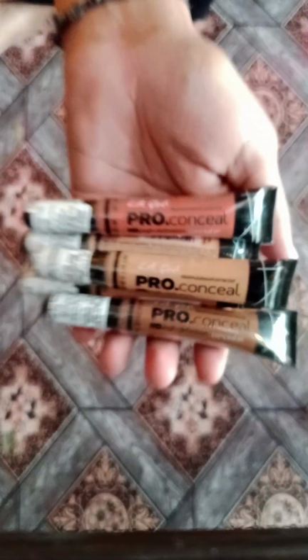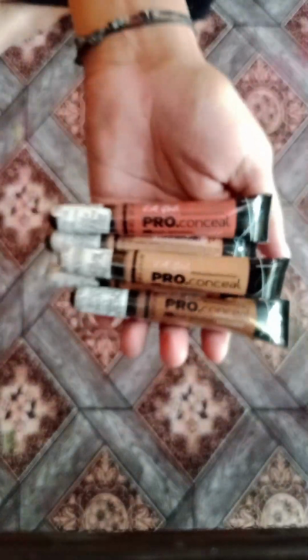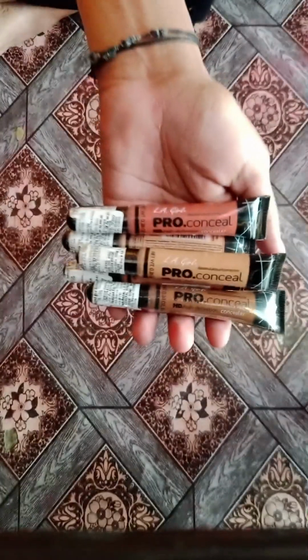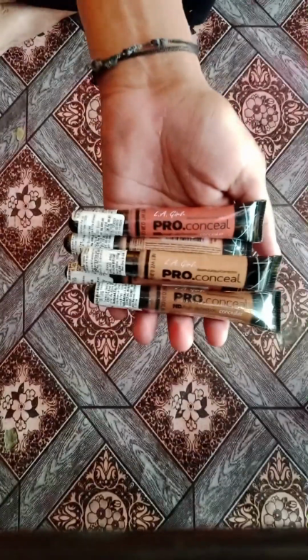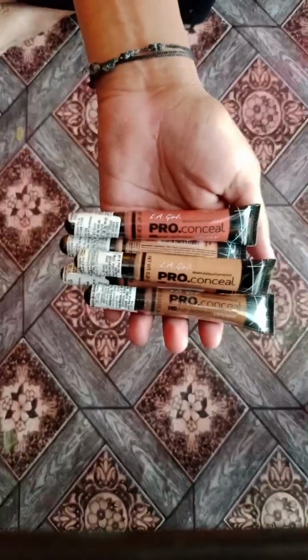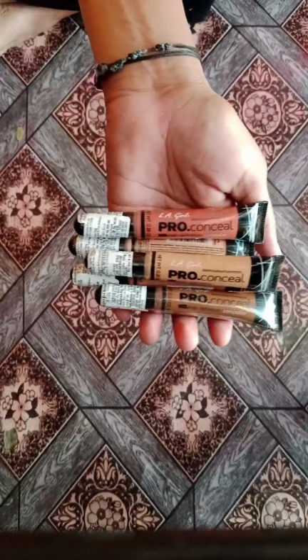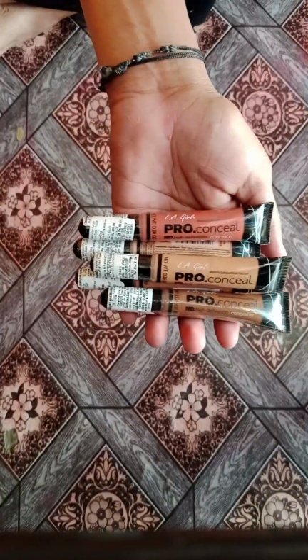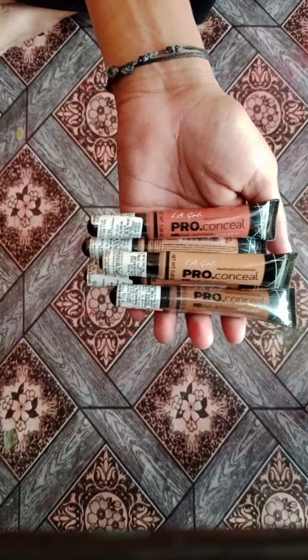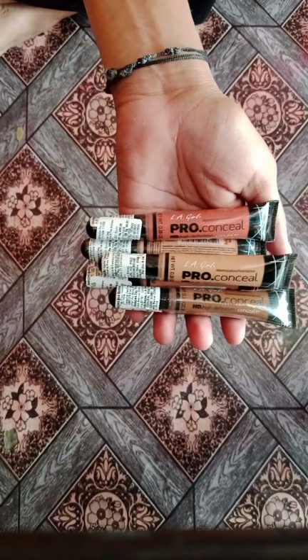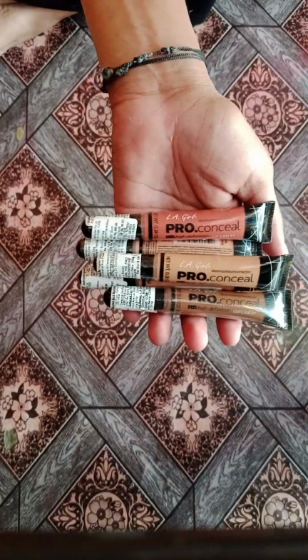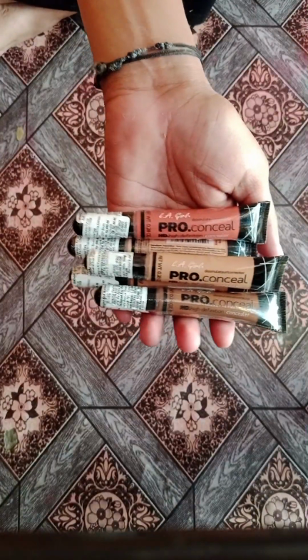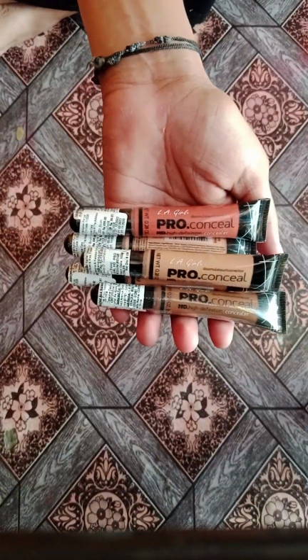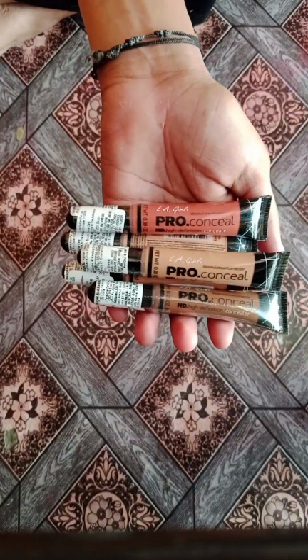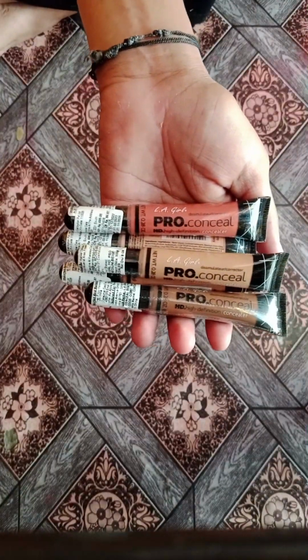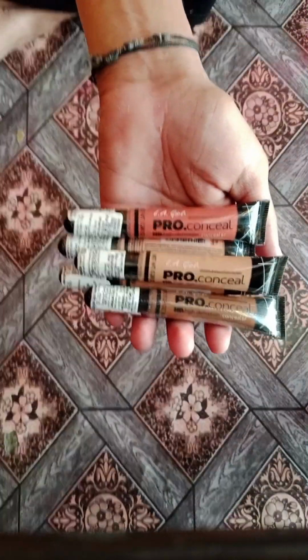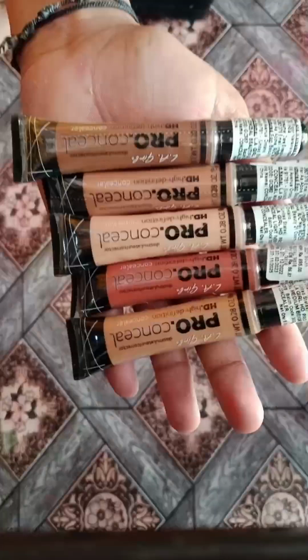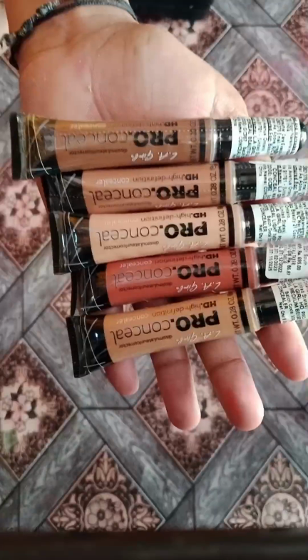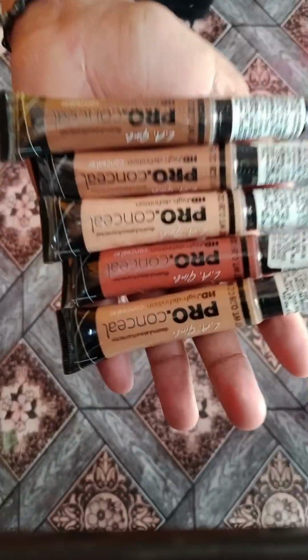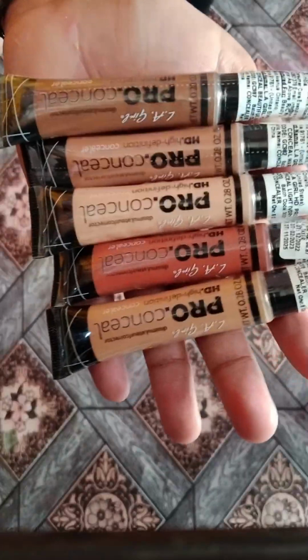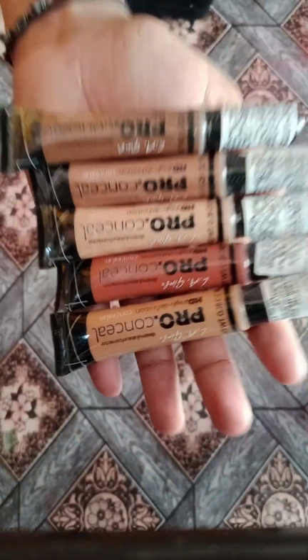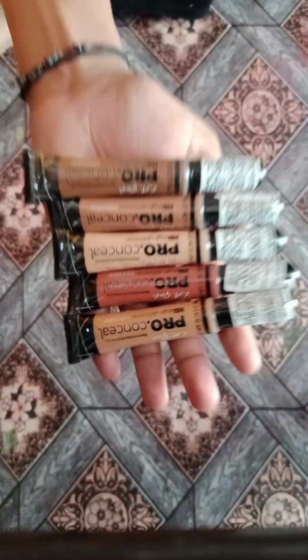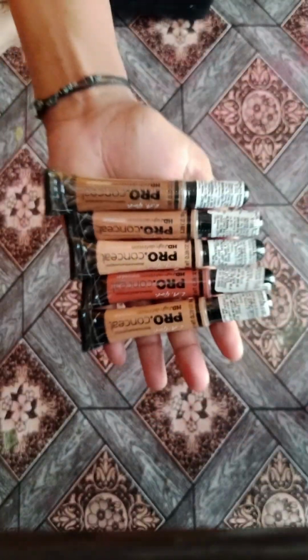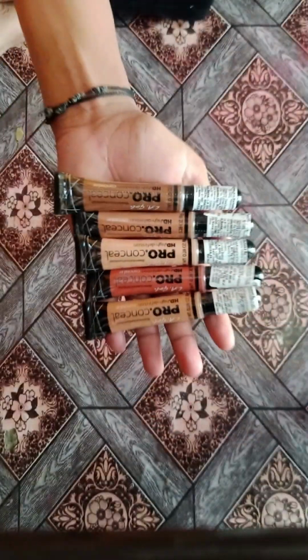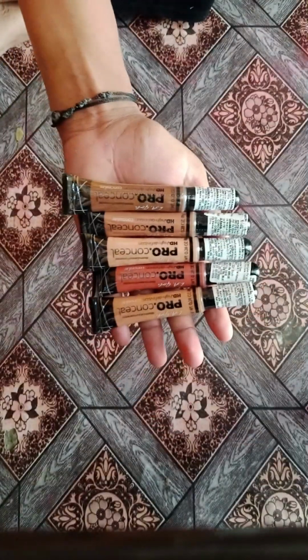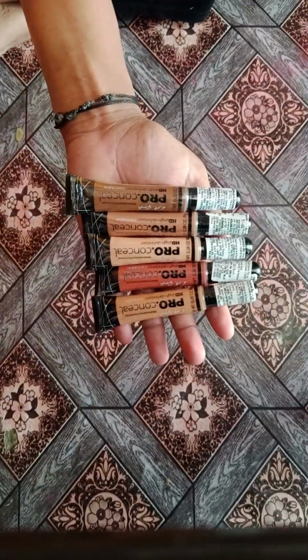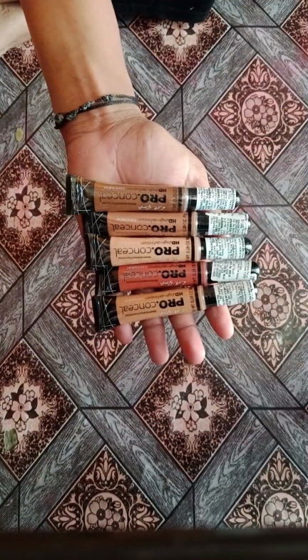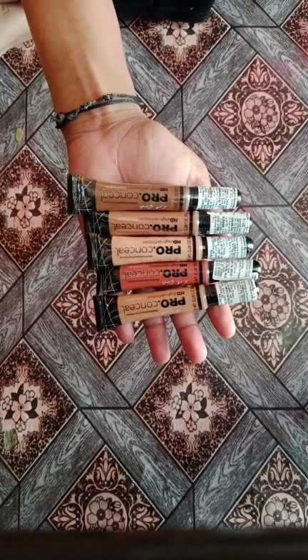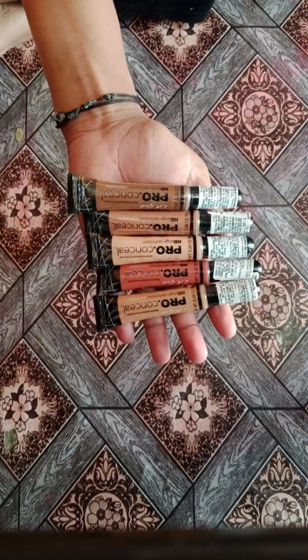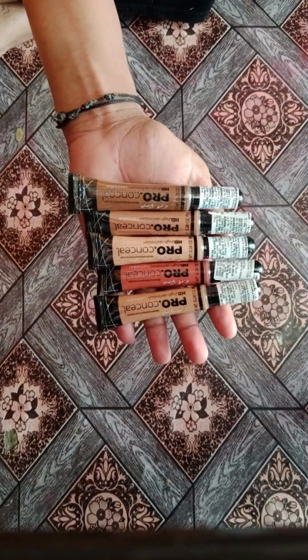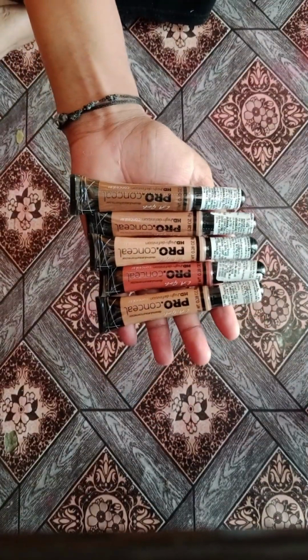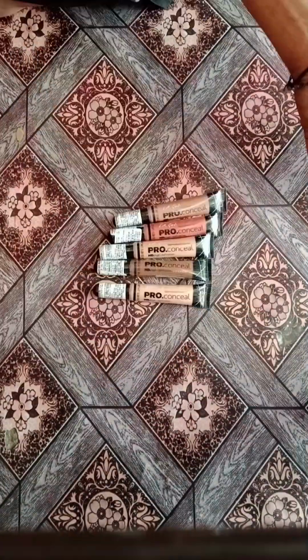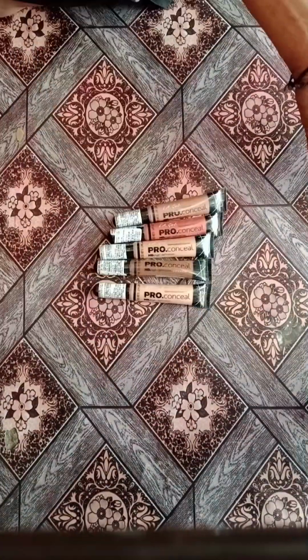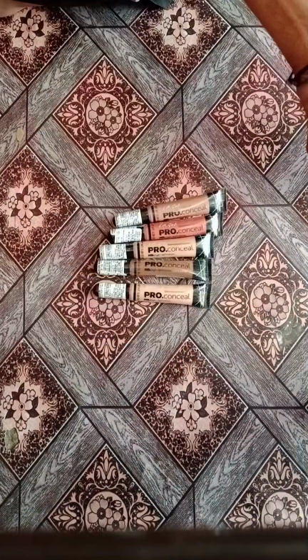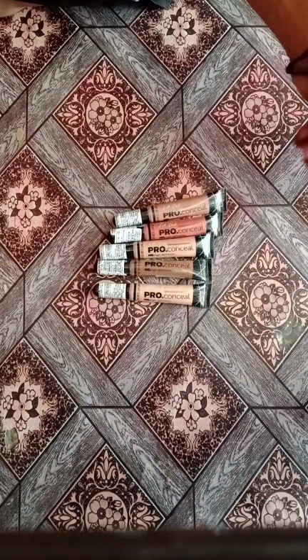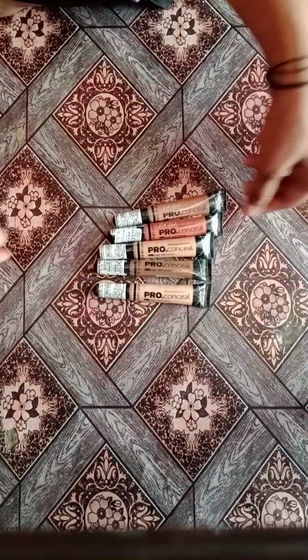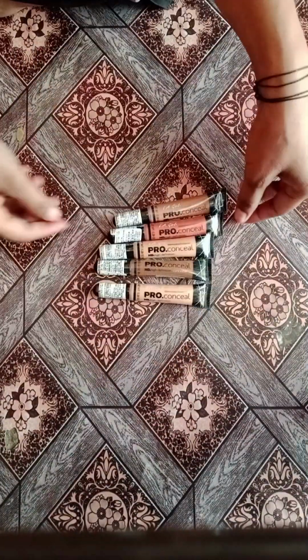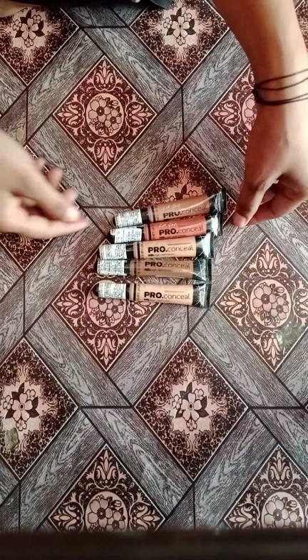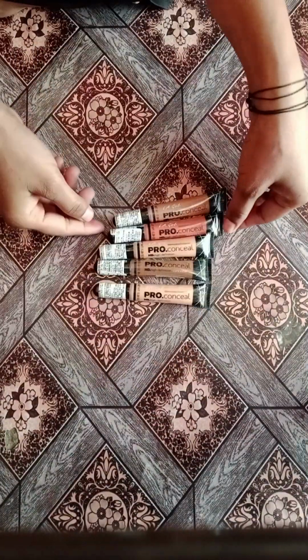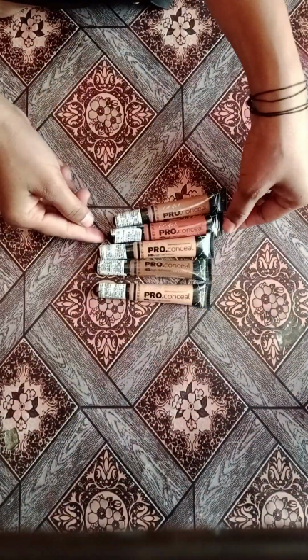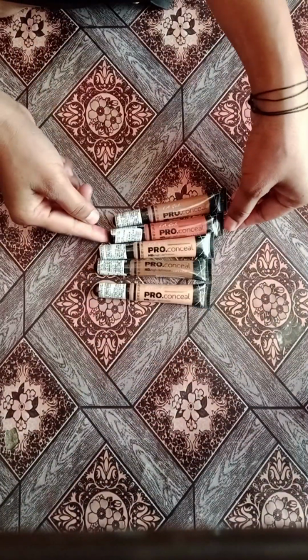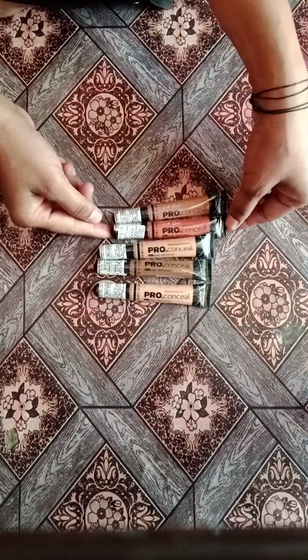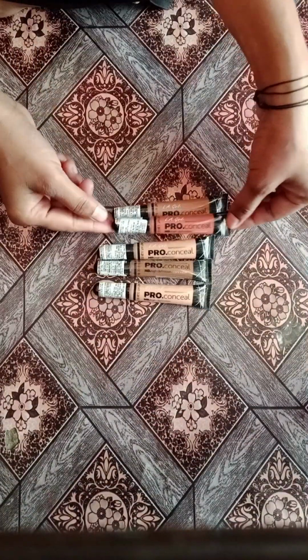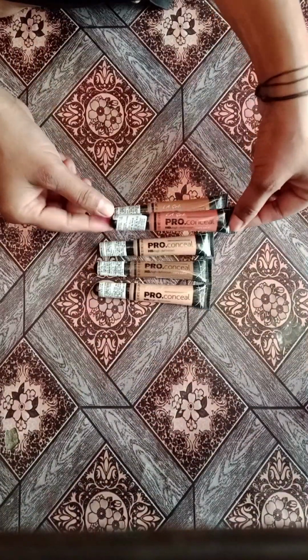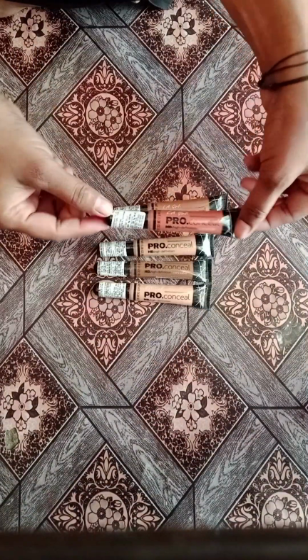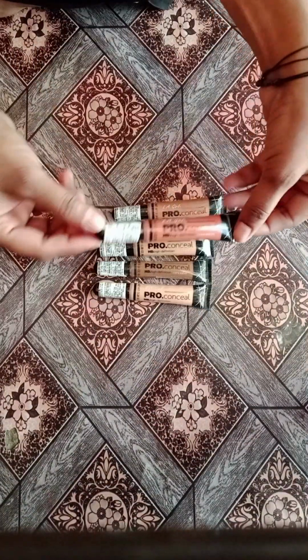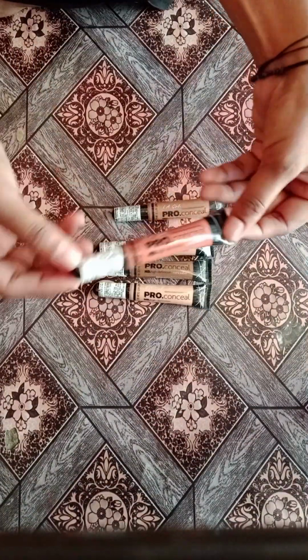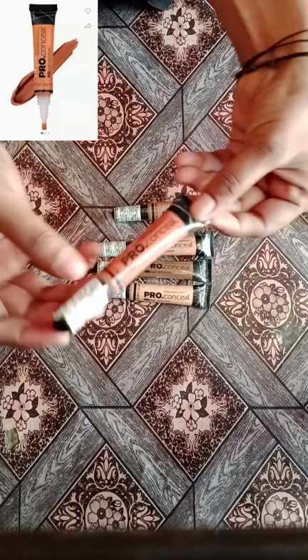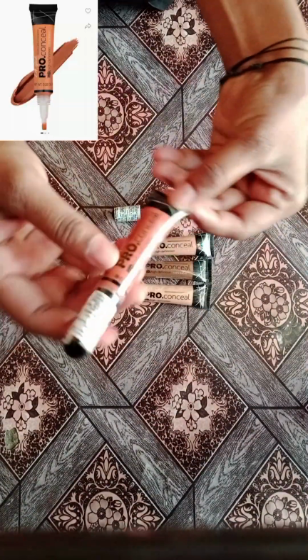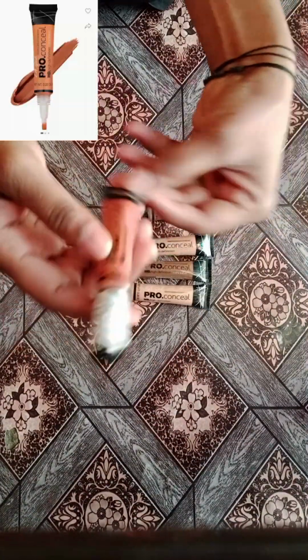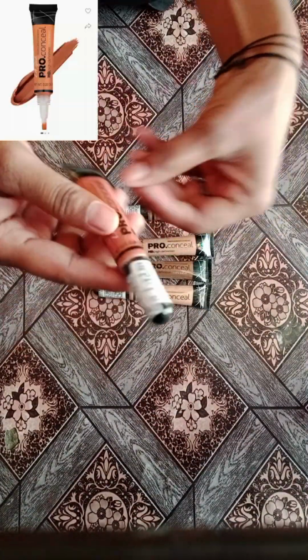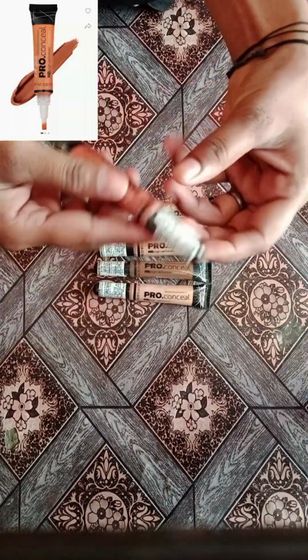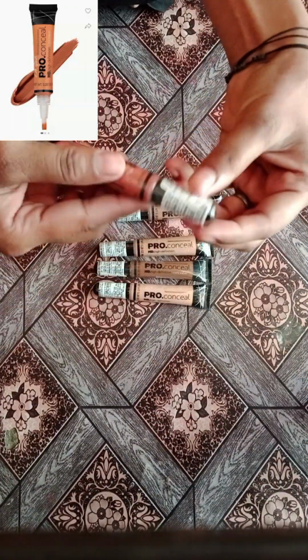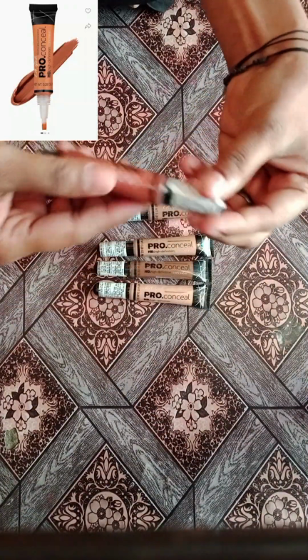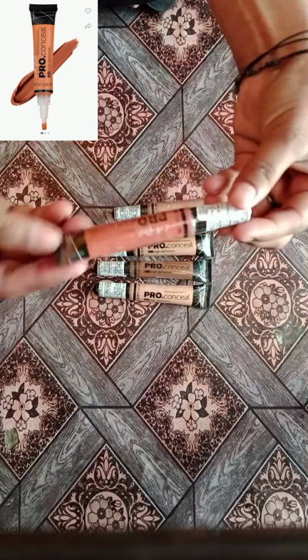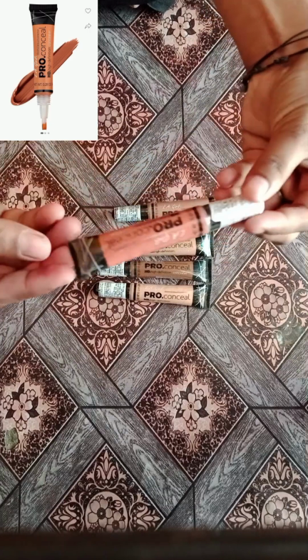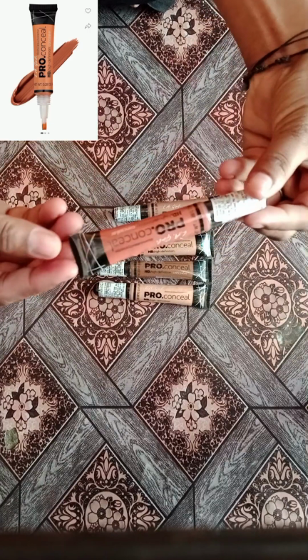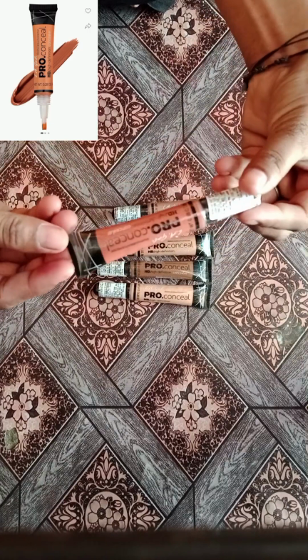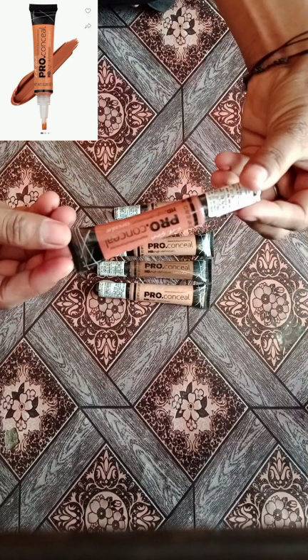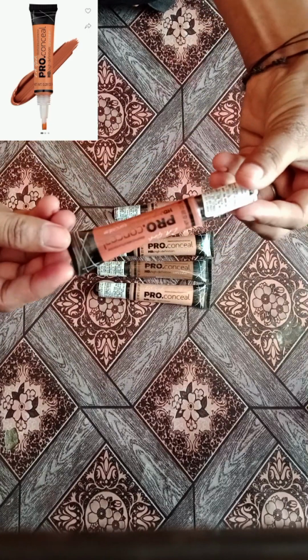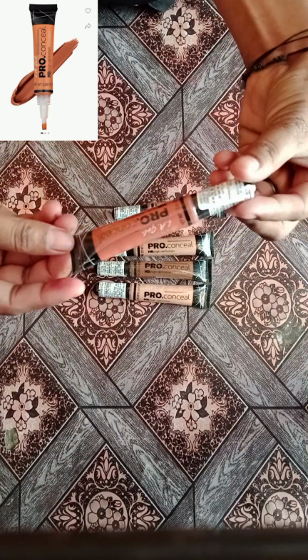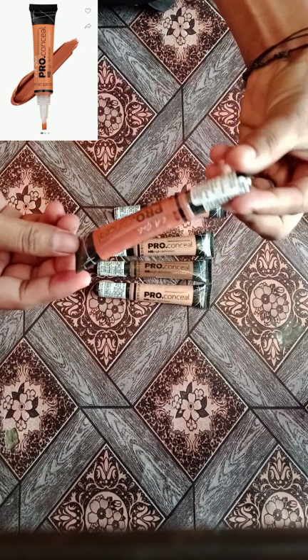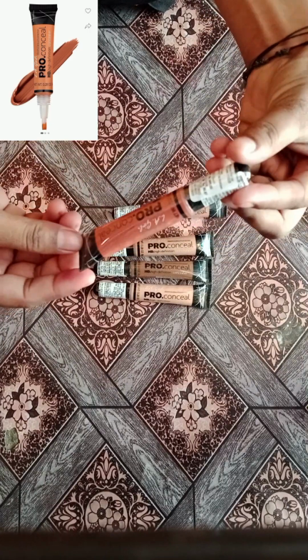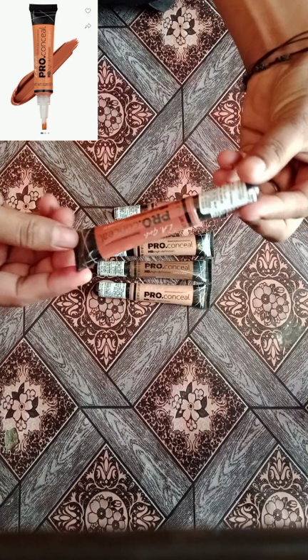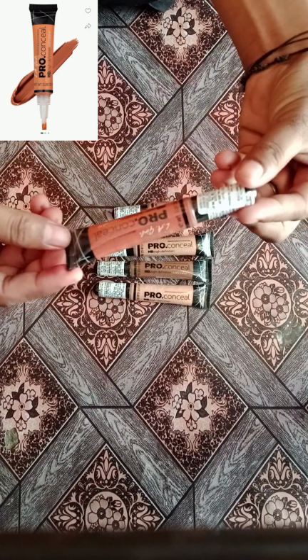Hello guys, we are going to review the Pro Concealer. First, we are going to review this orange color concealer.